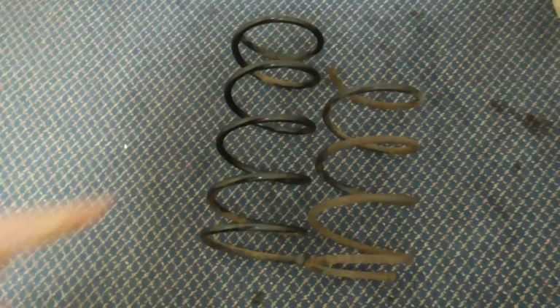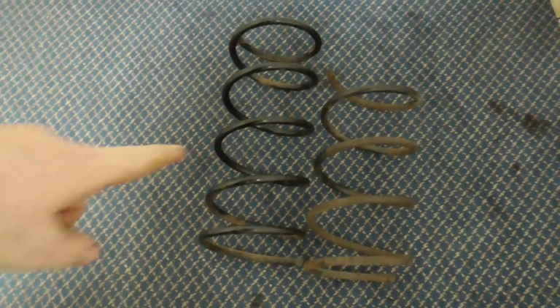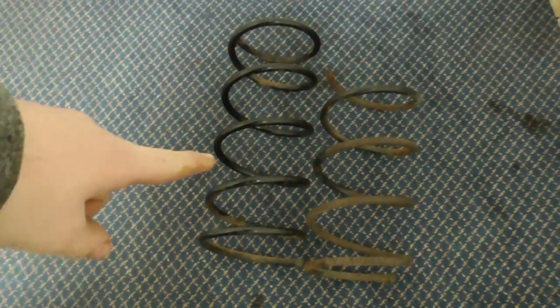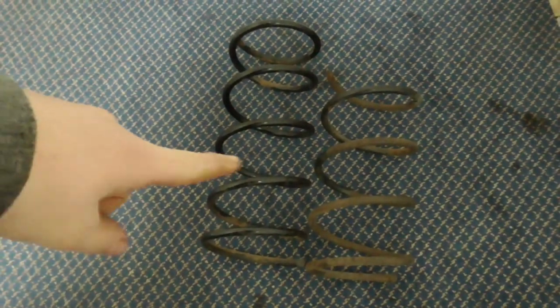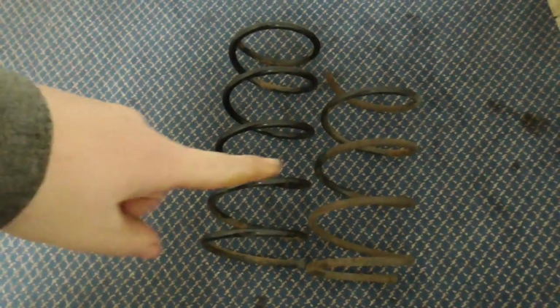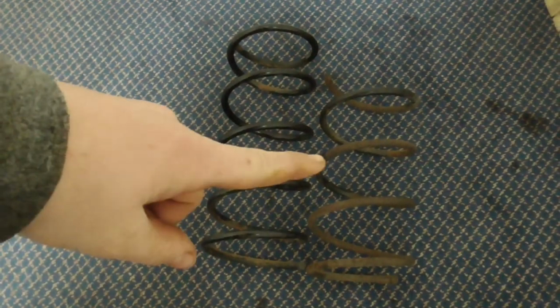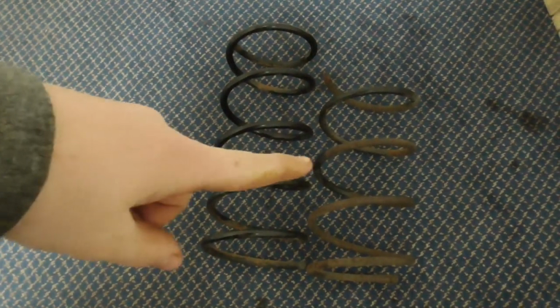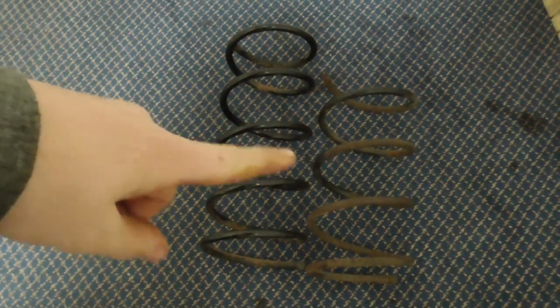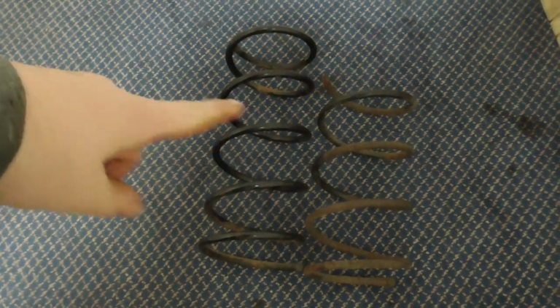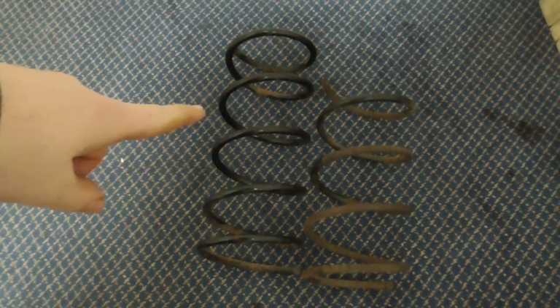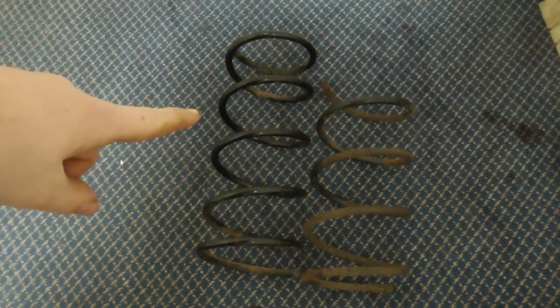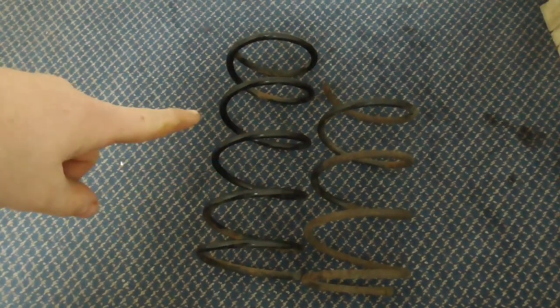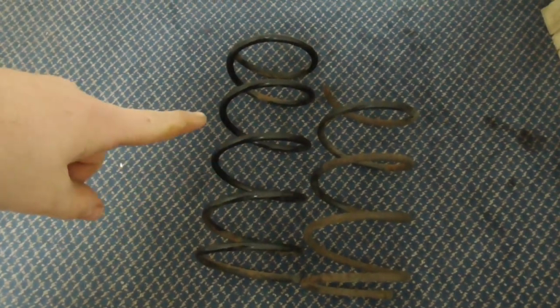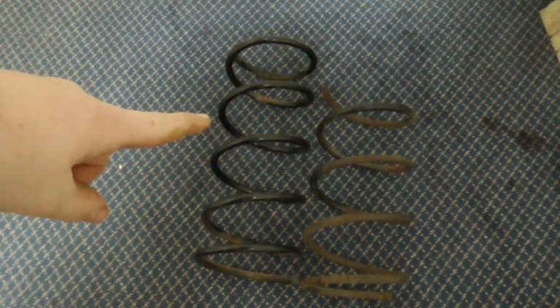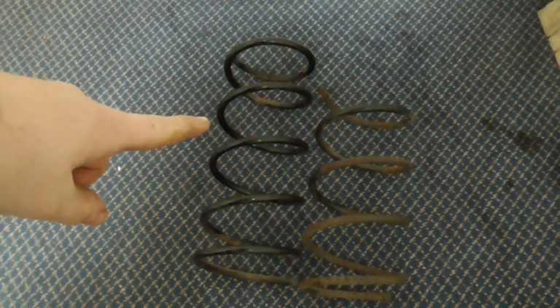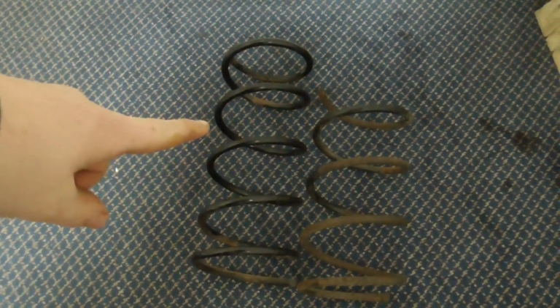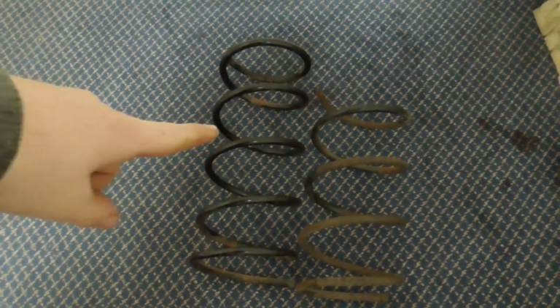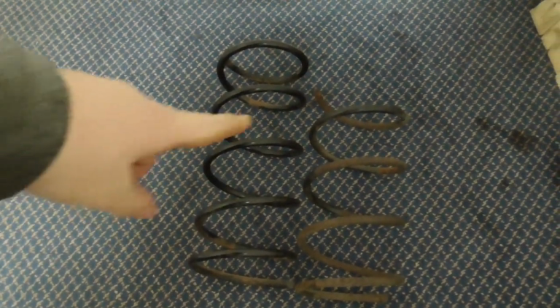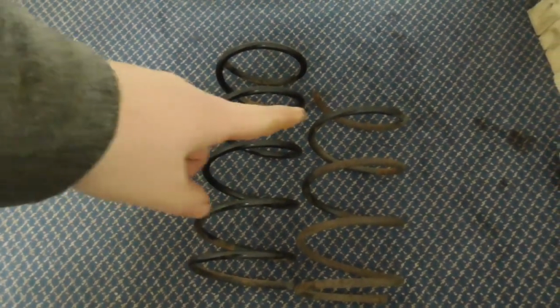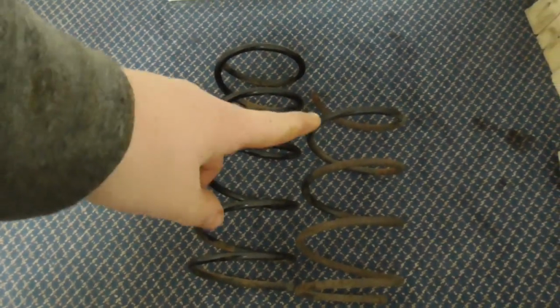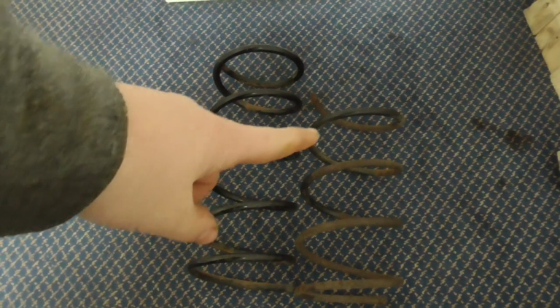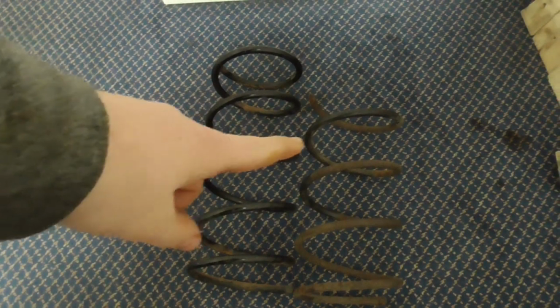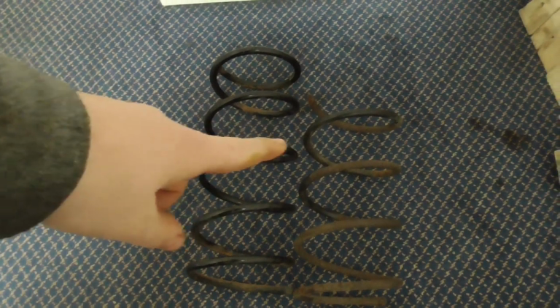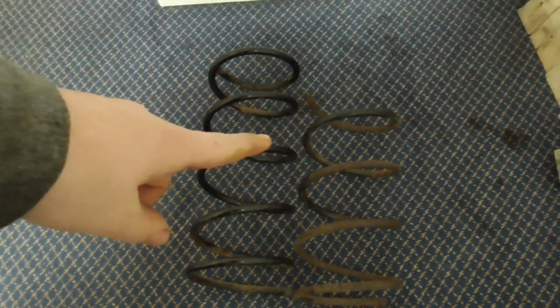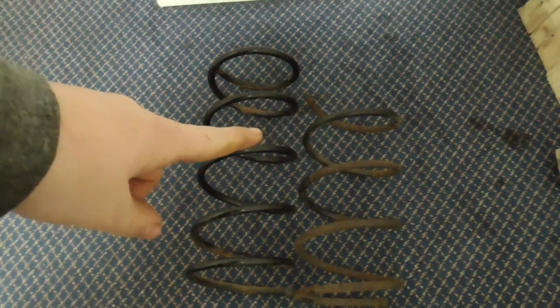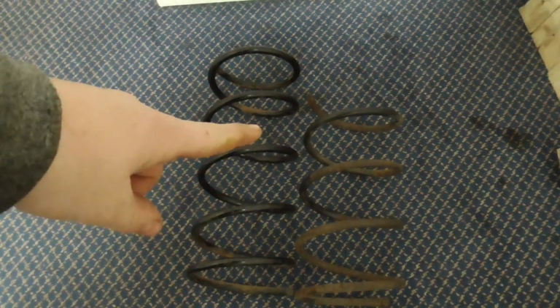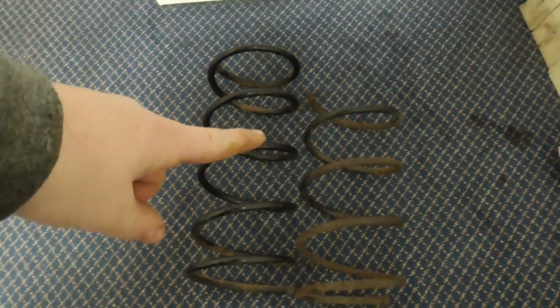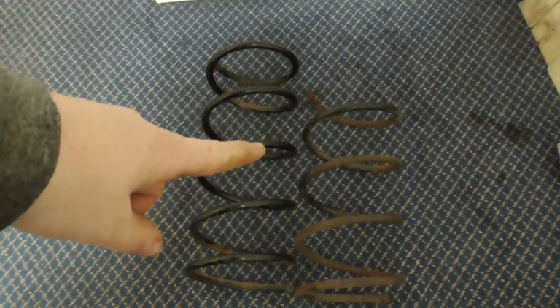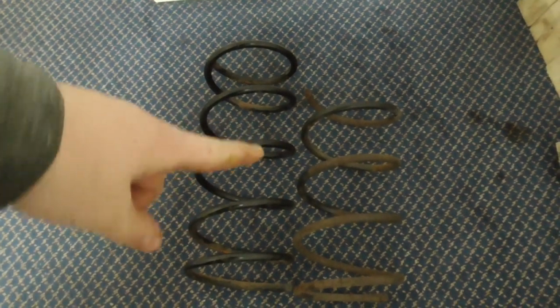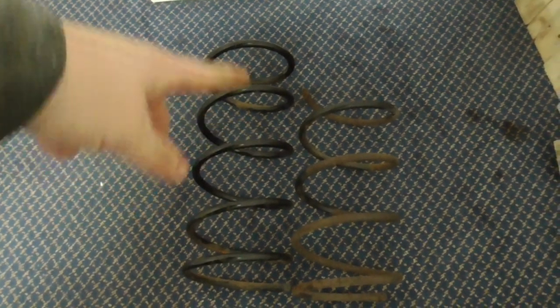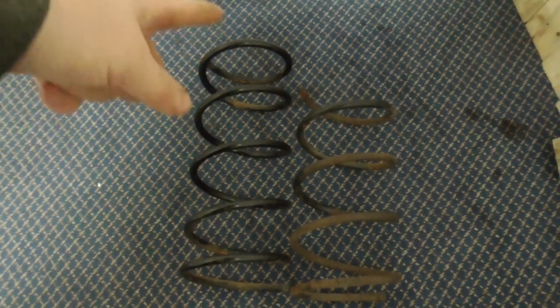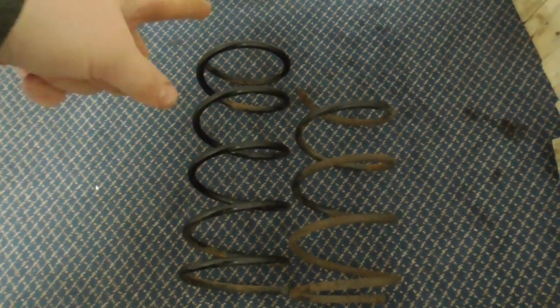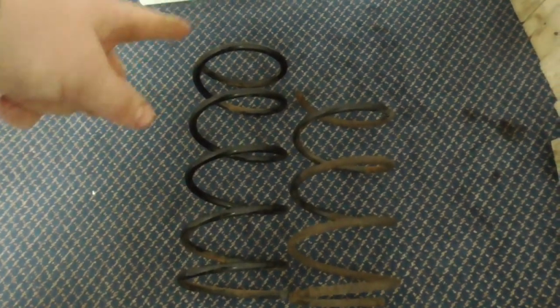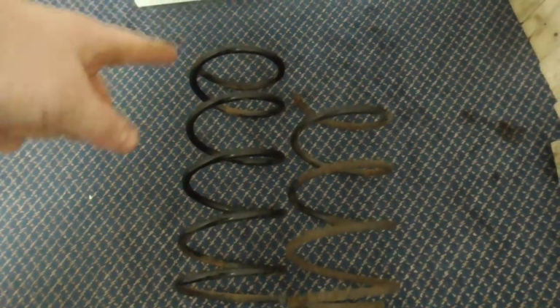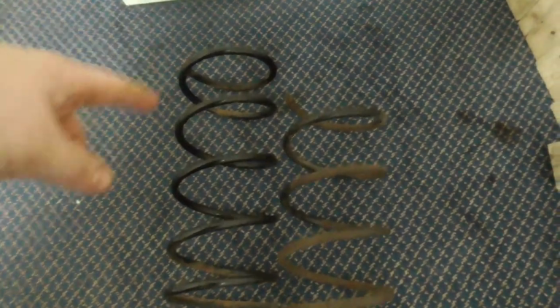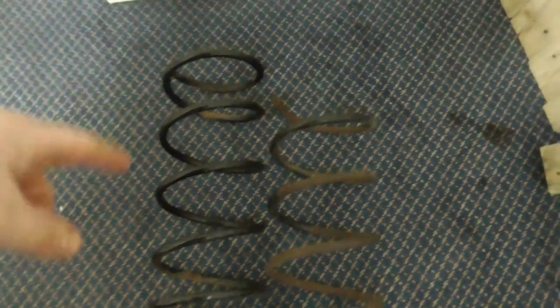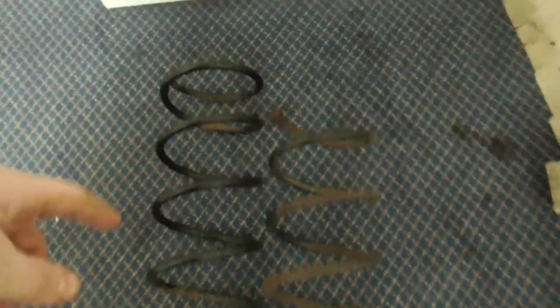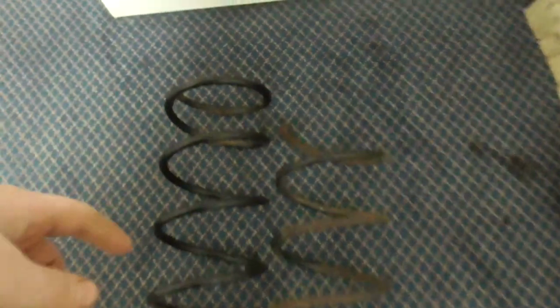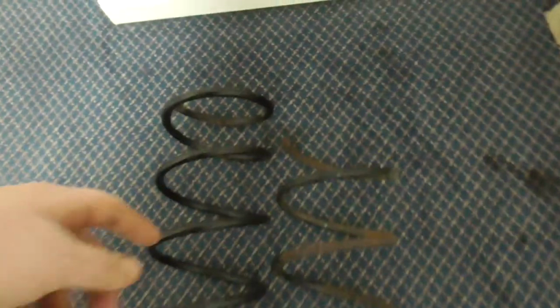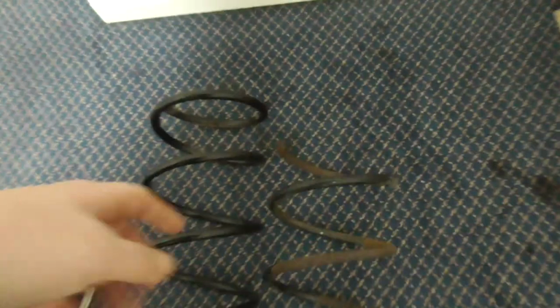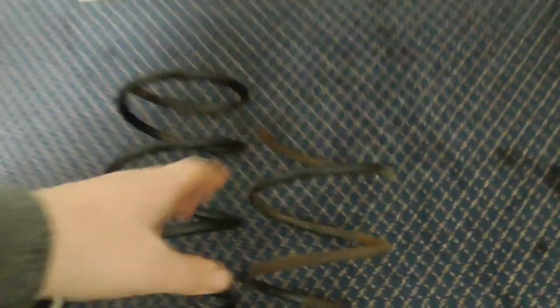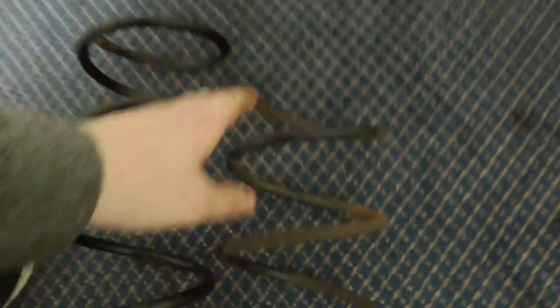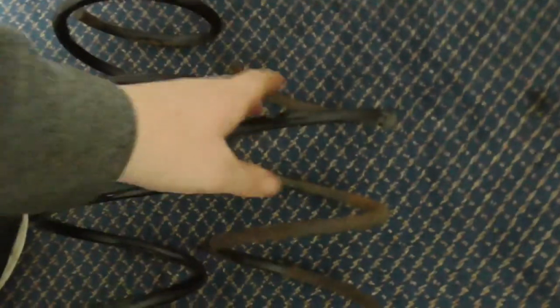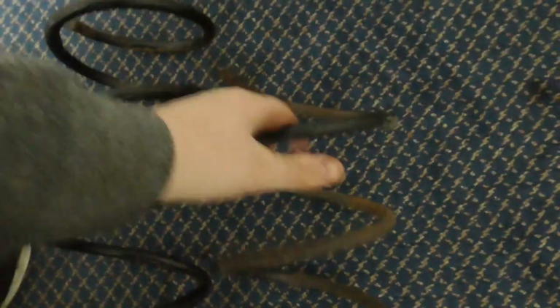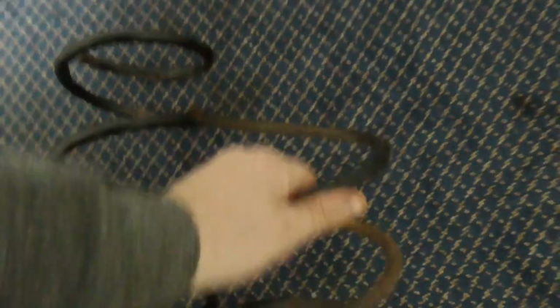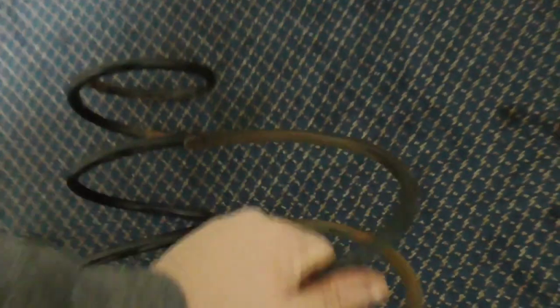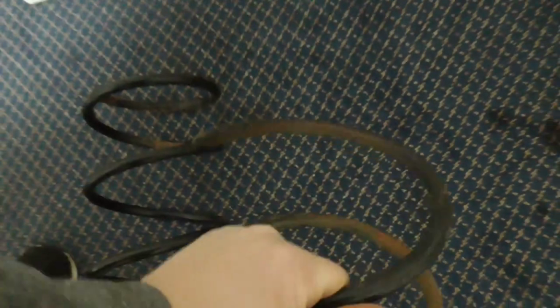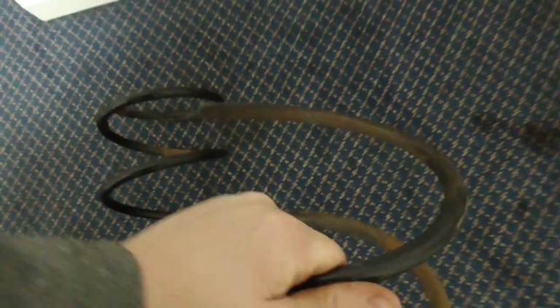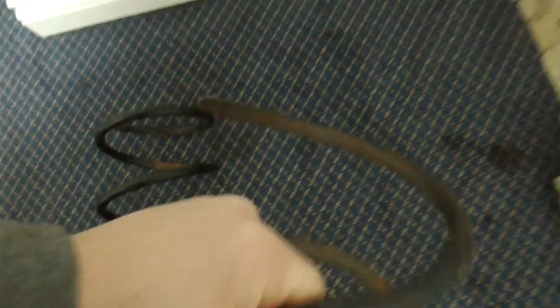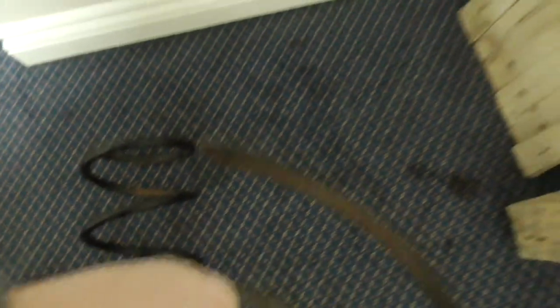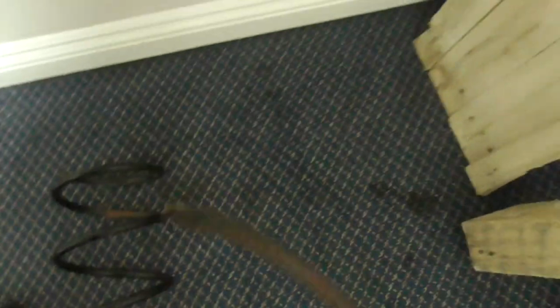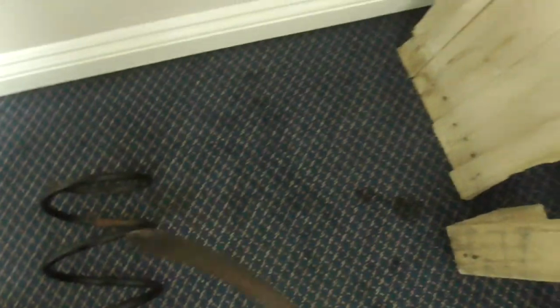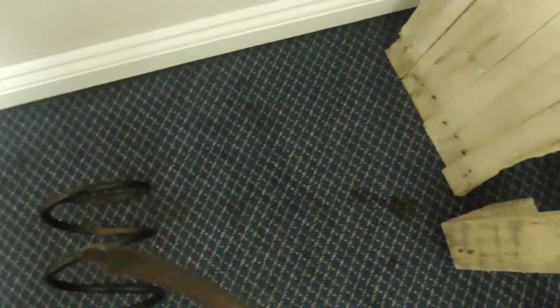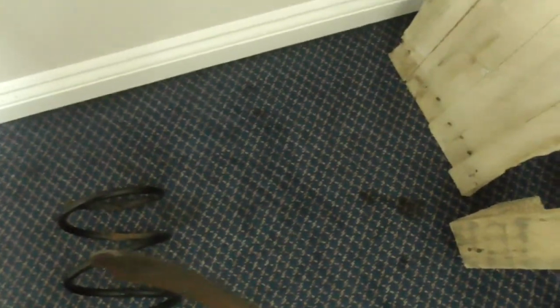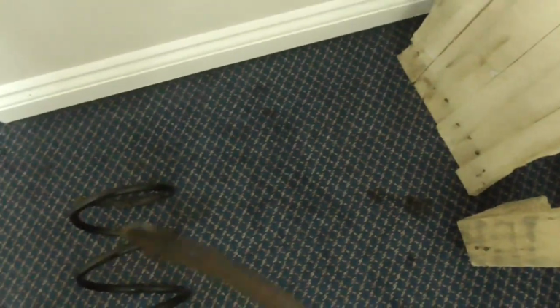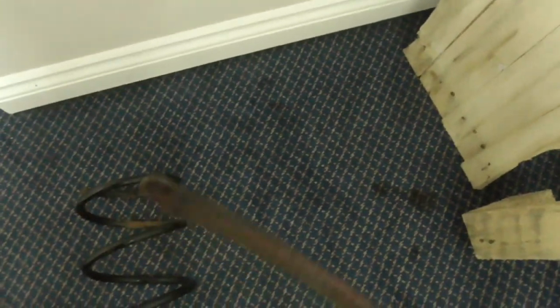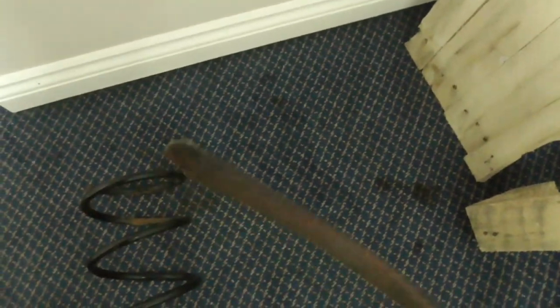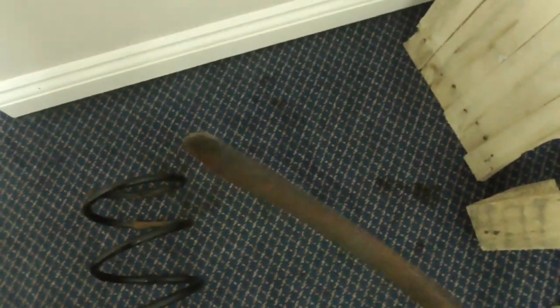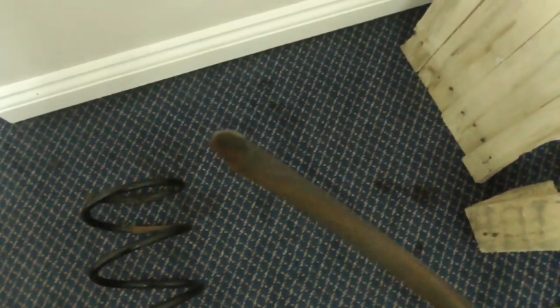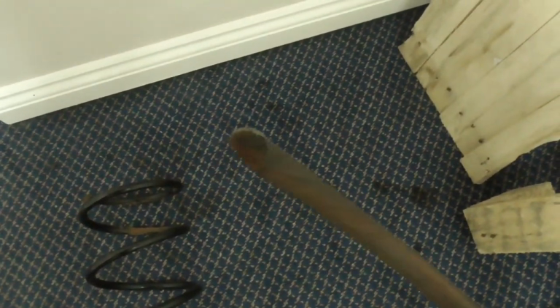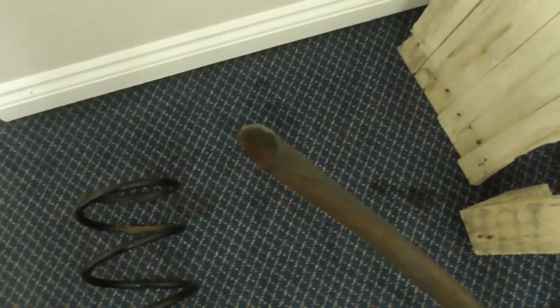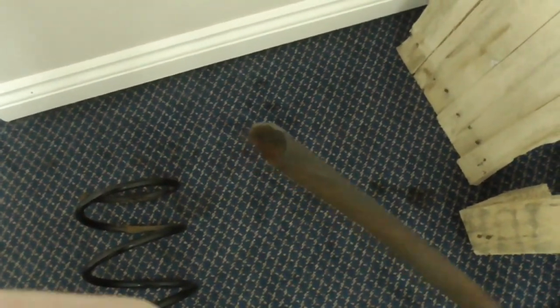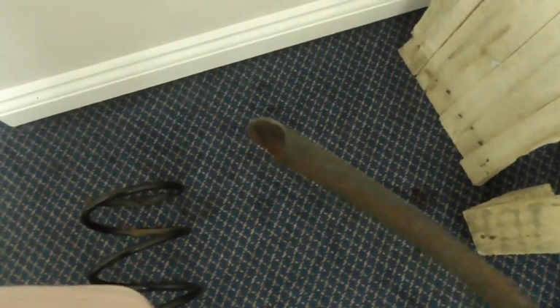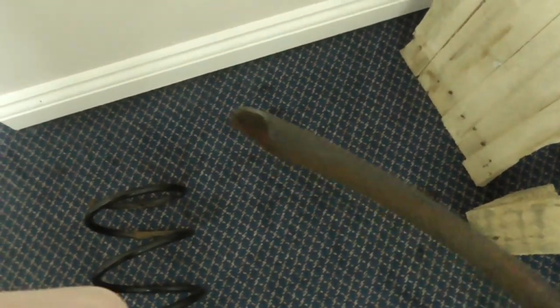Now have a look at these springs that I took off the car — they're not the same length. It snapped.